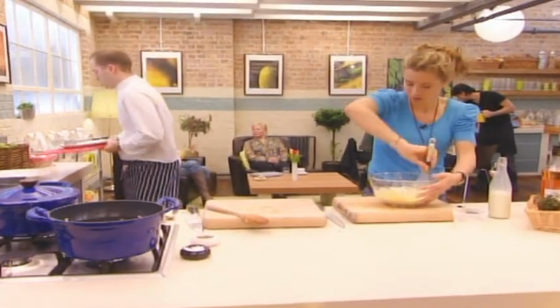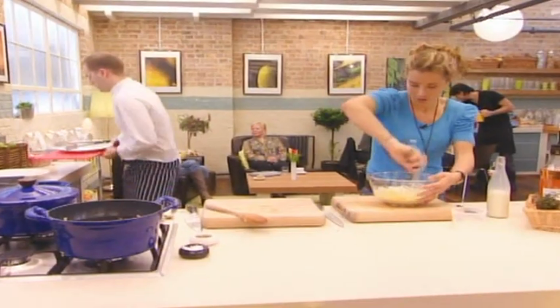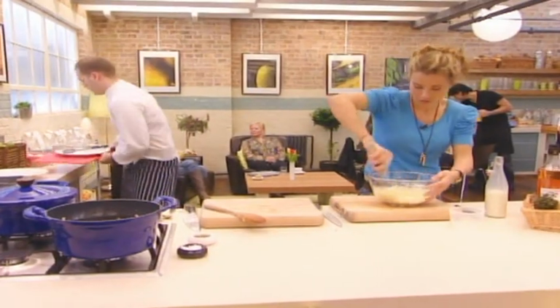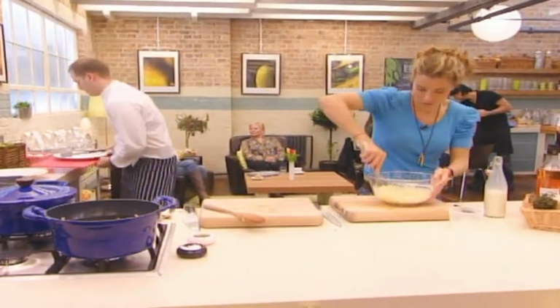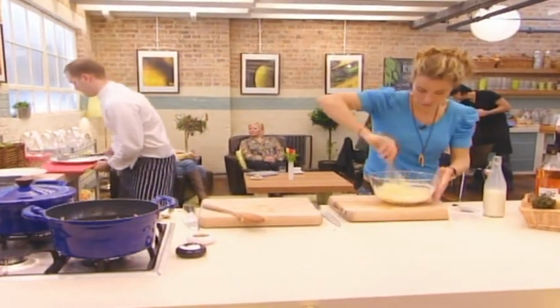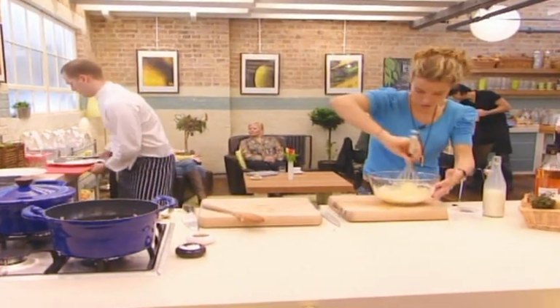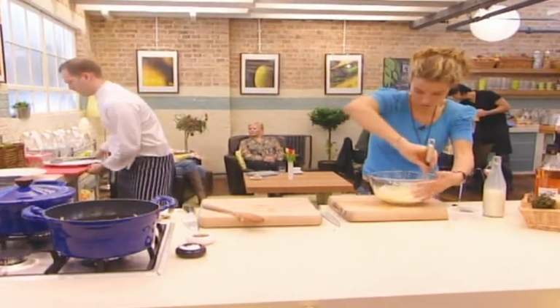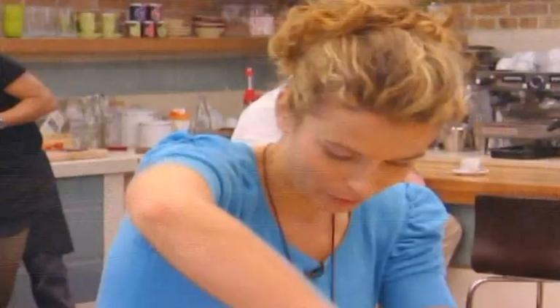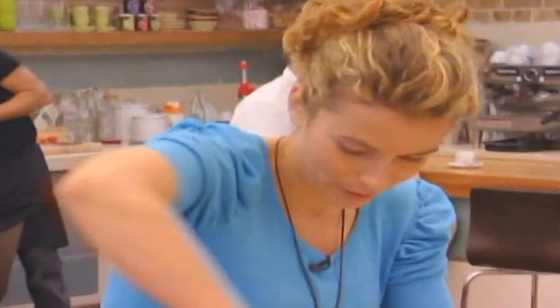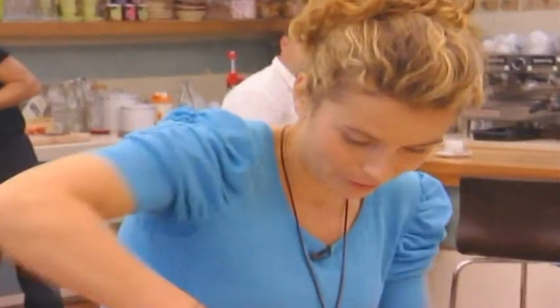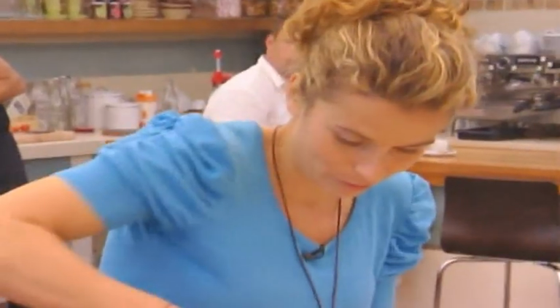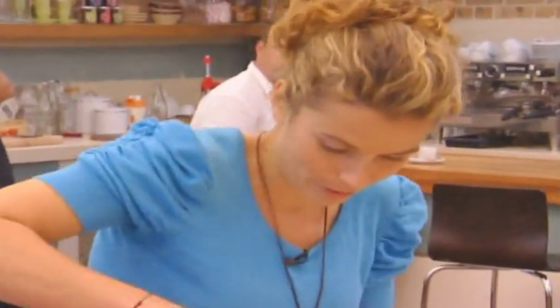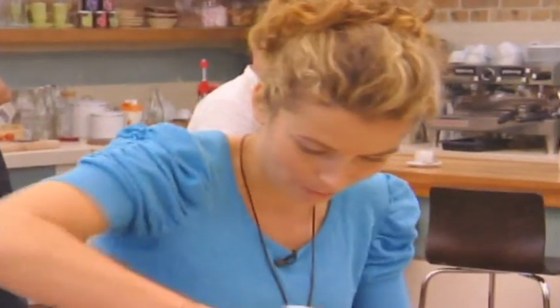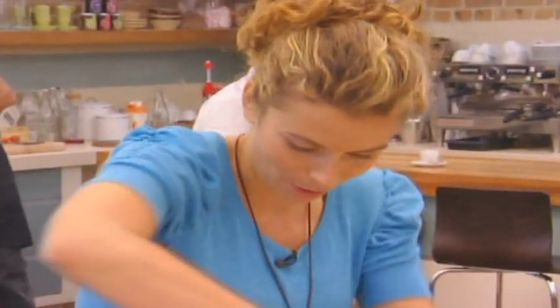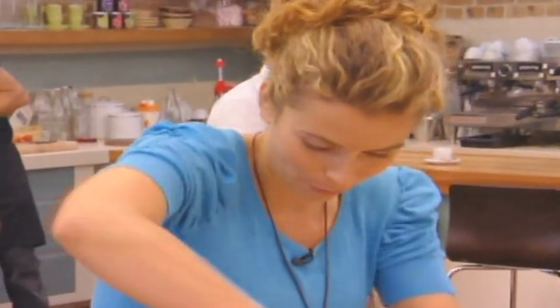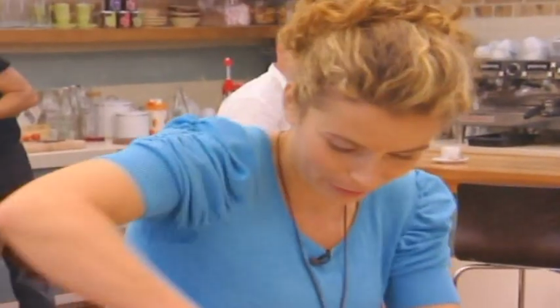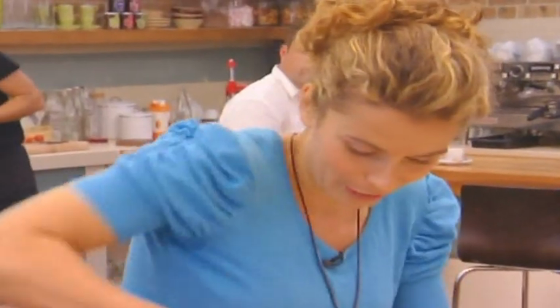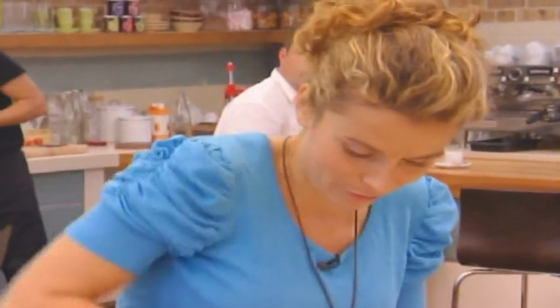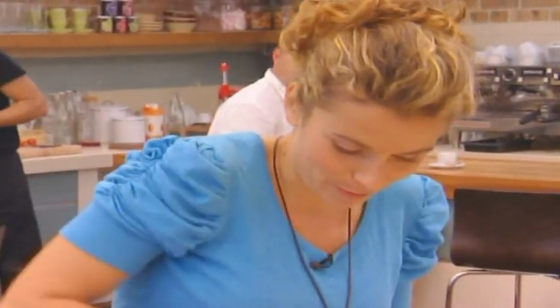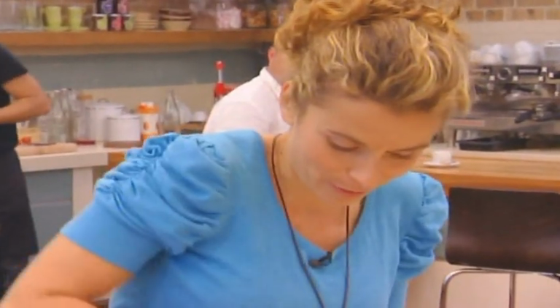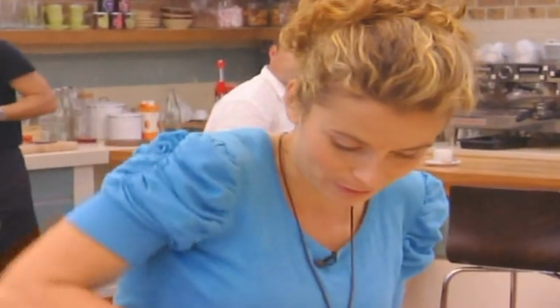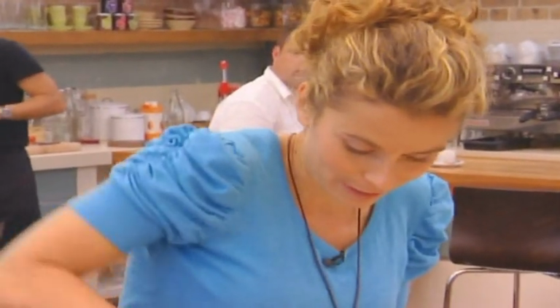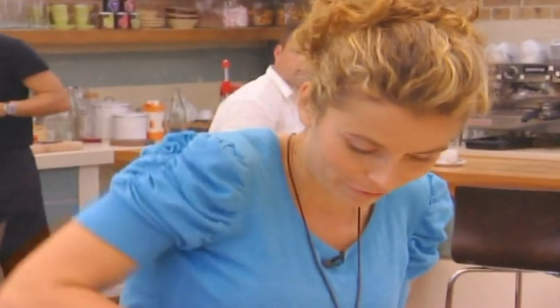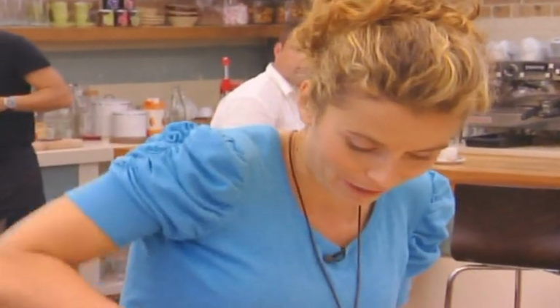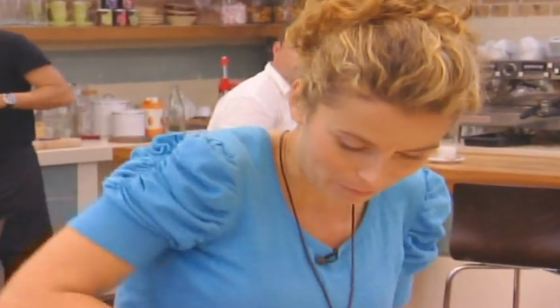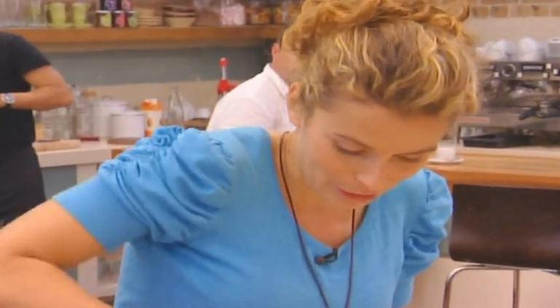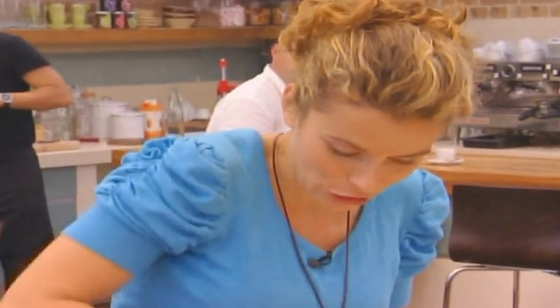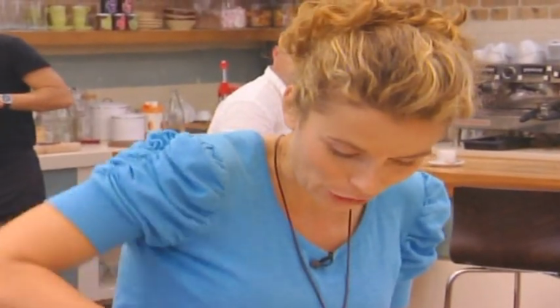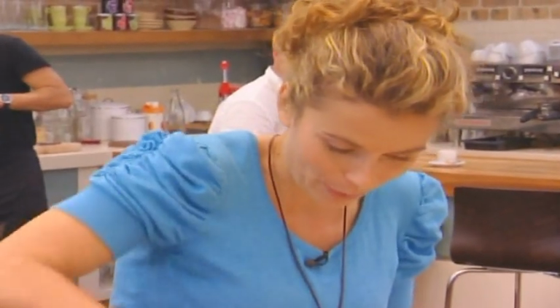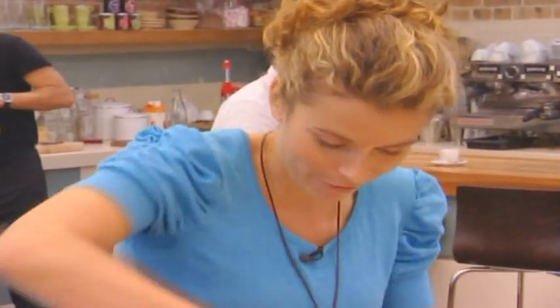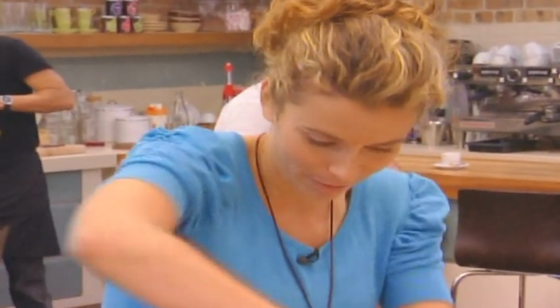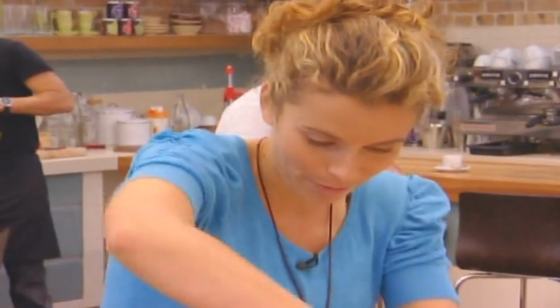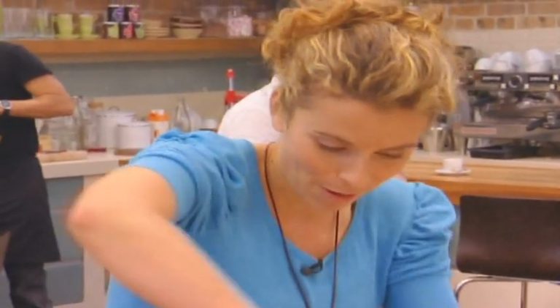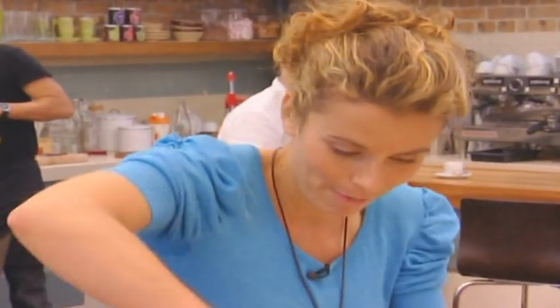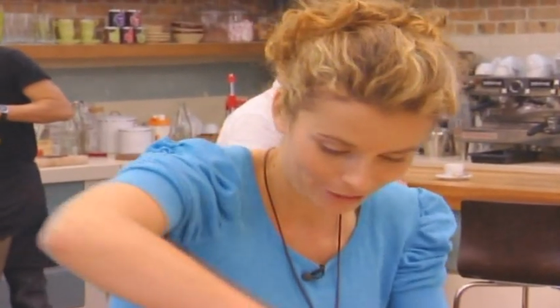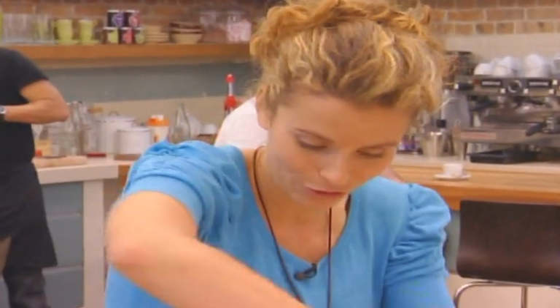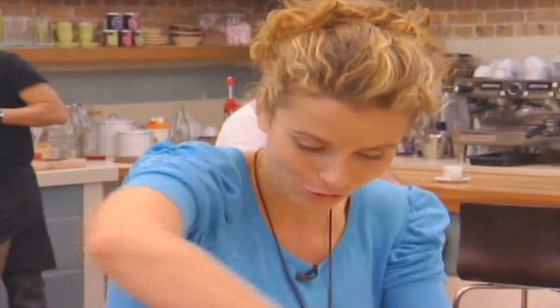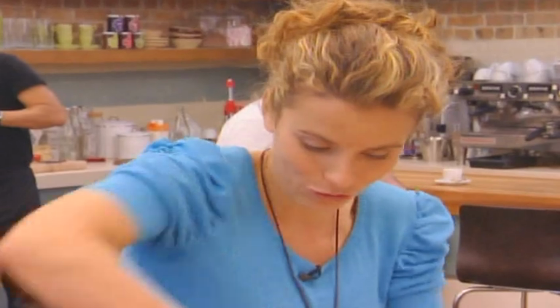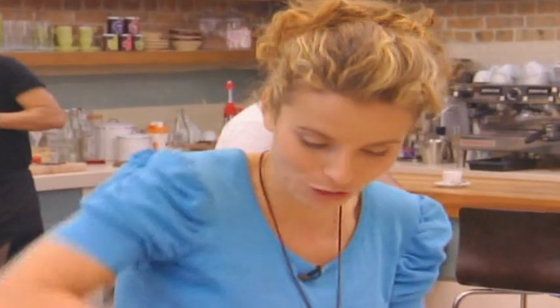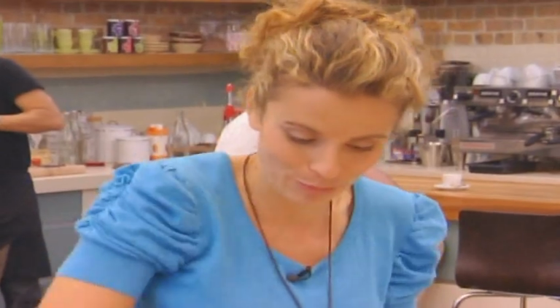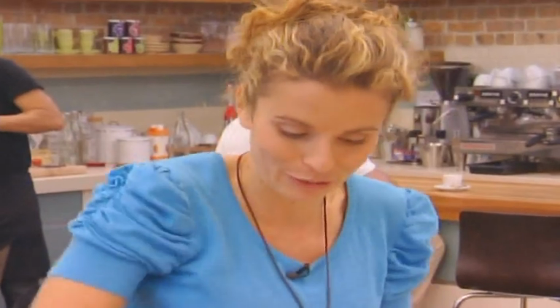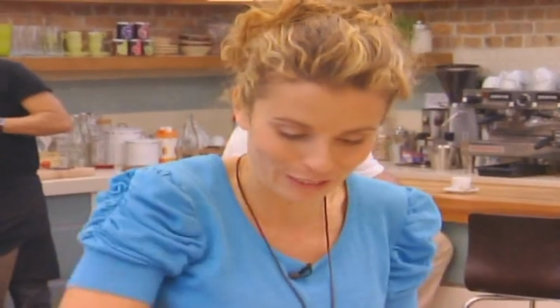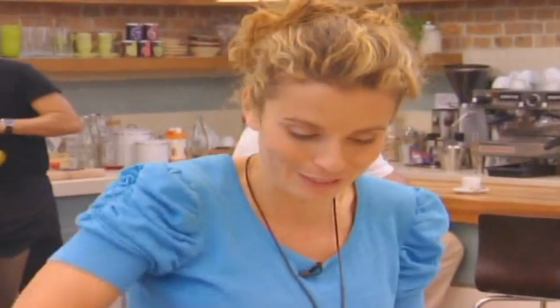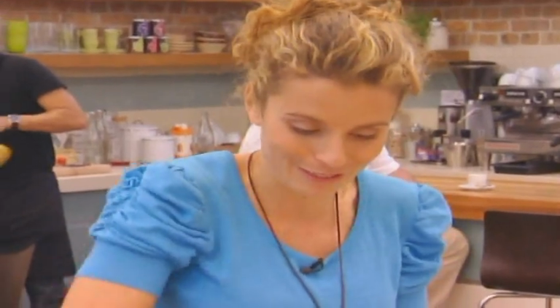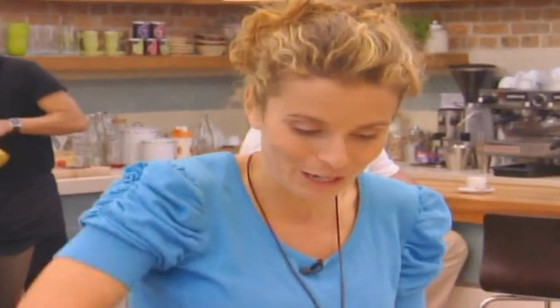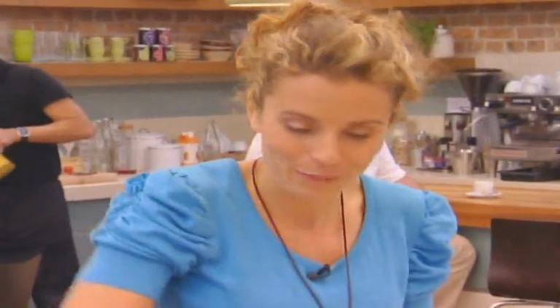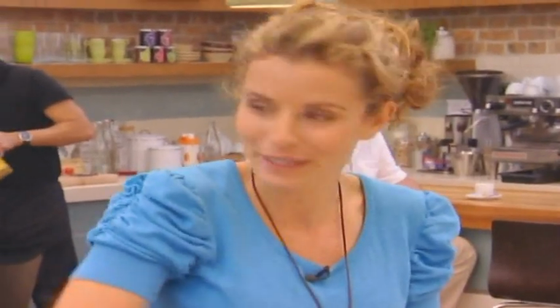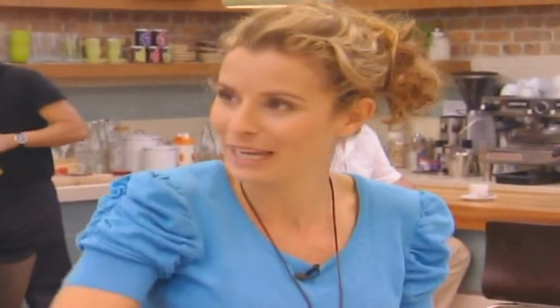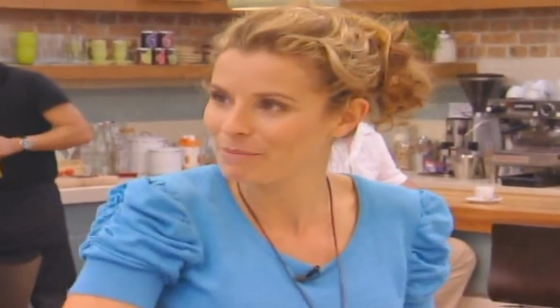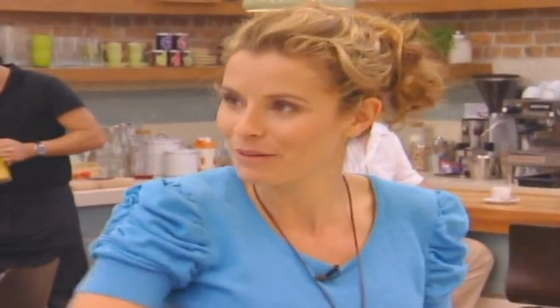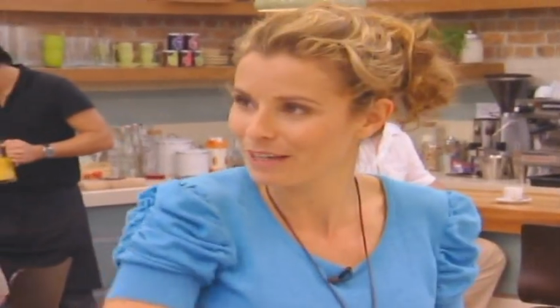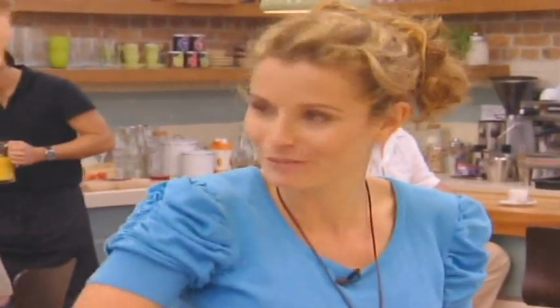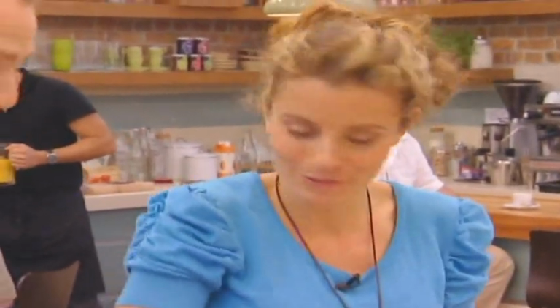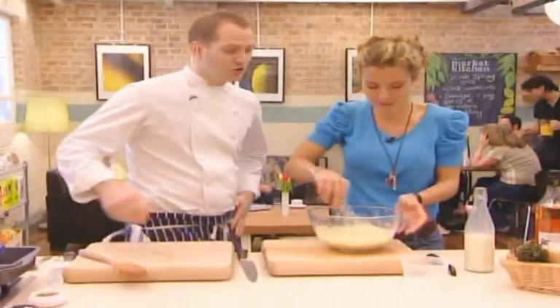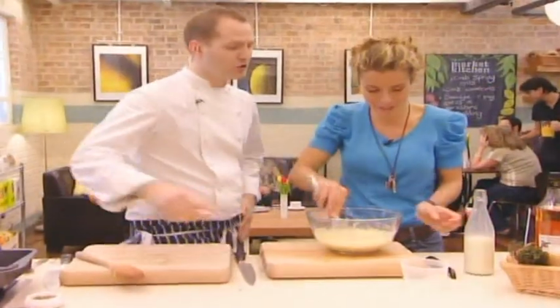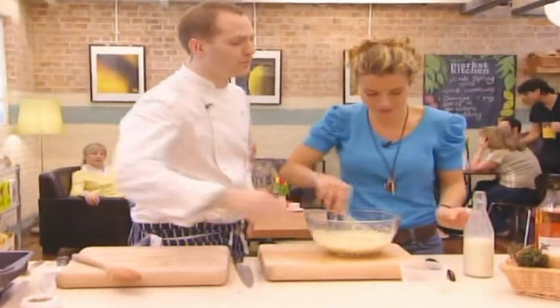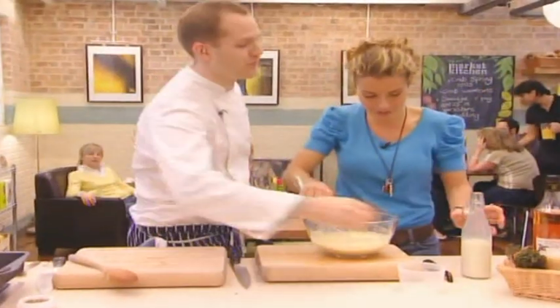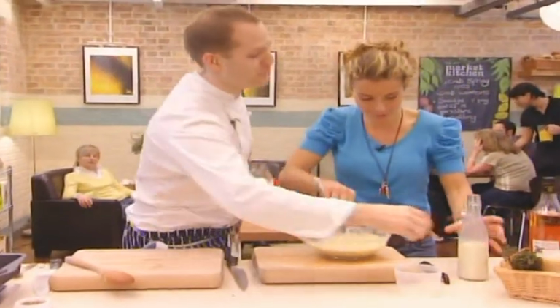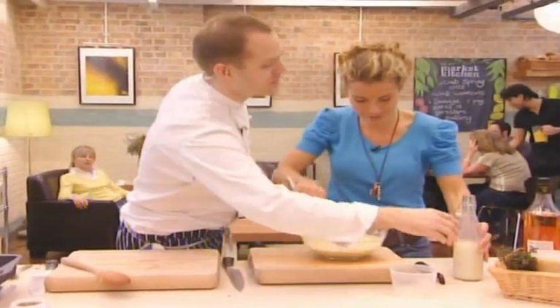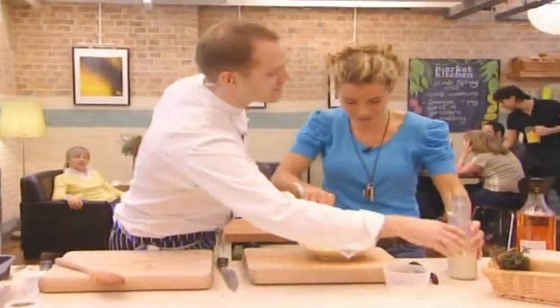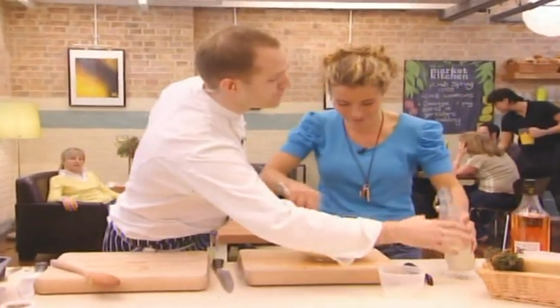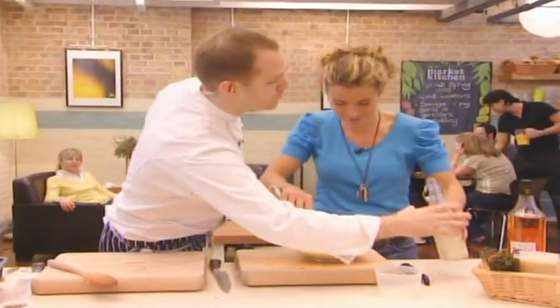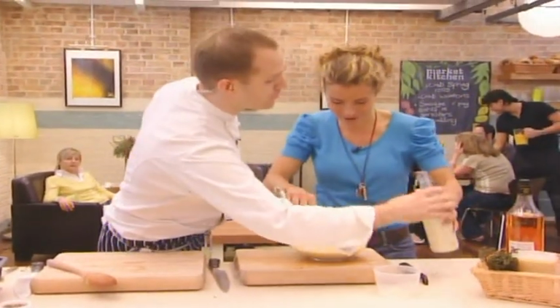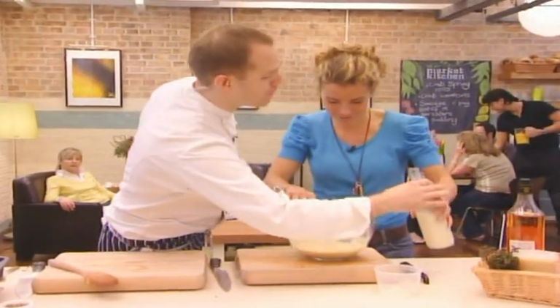Yorkshire pudding is always something I'm quite nervous about. It's like a family joke — whenever my mum makes Yorkshire puddings and they came out of the oven, they were going to be completely flat.